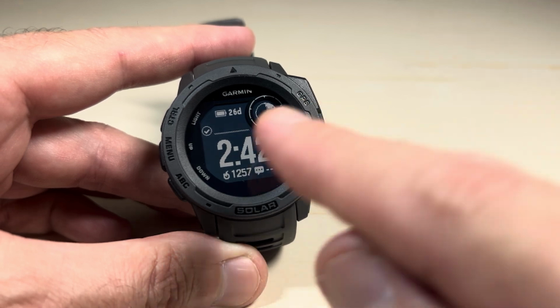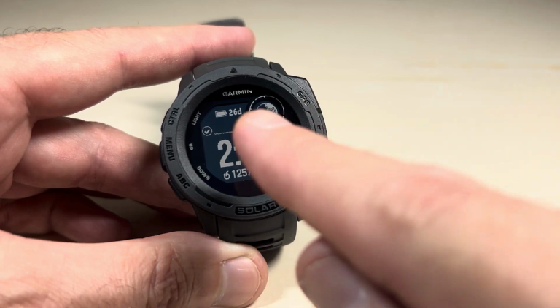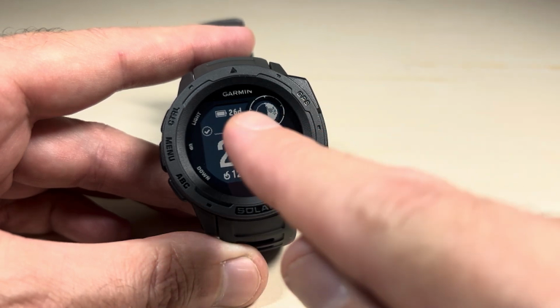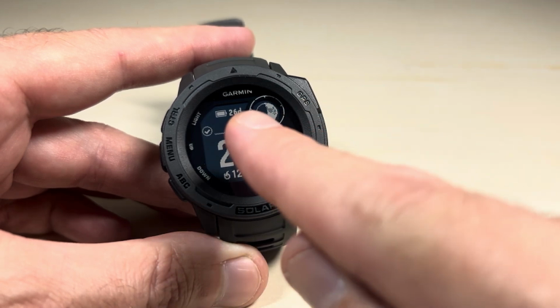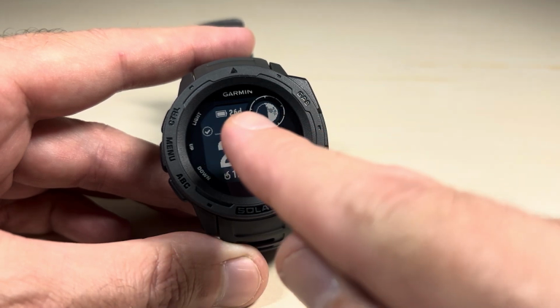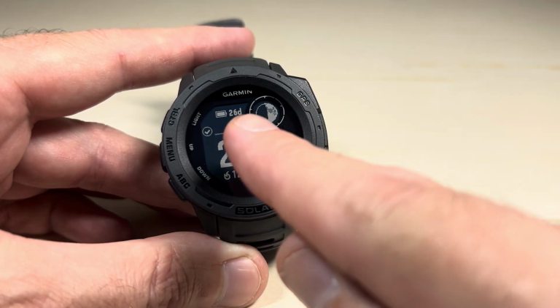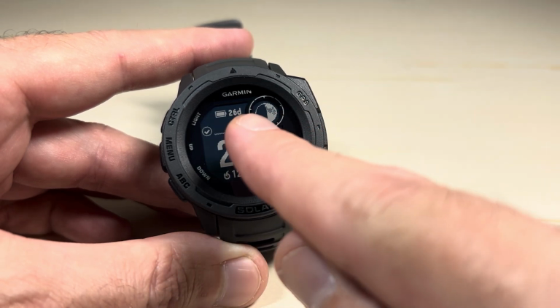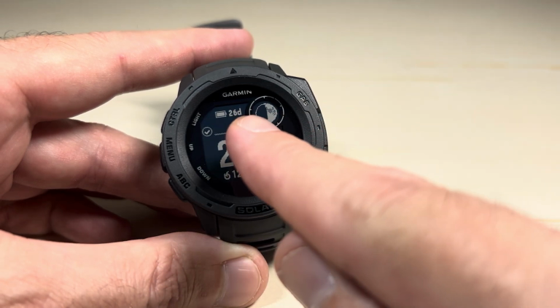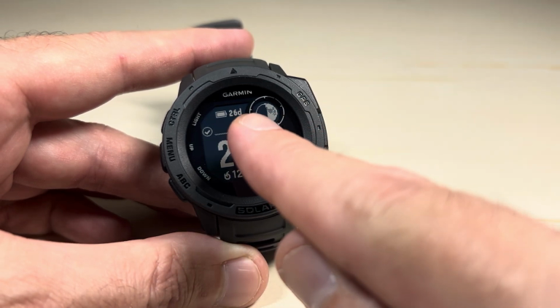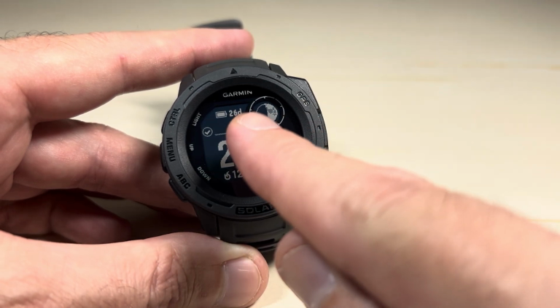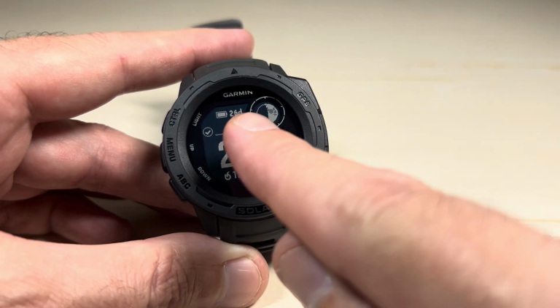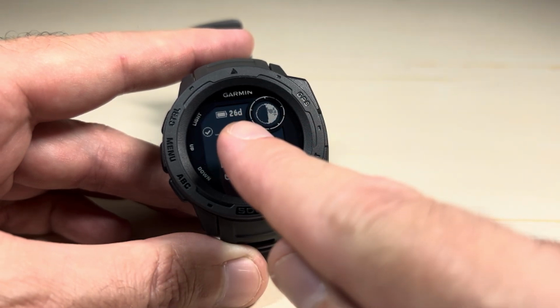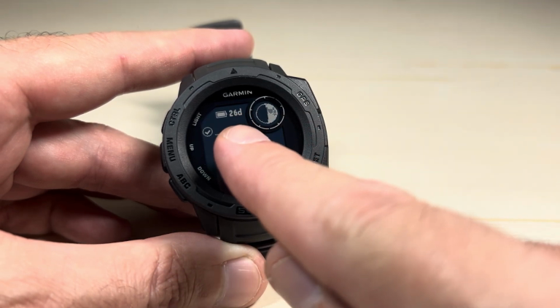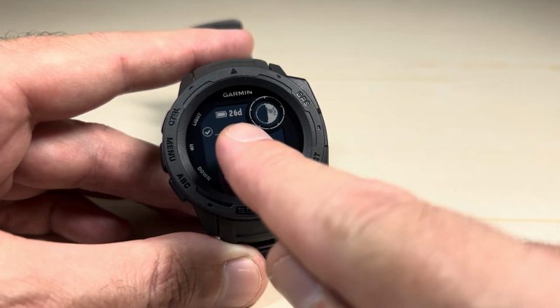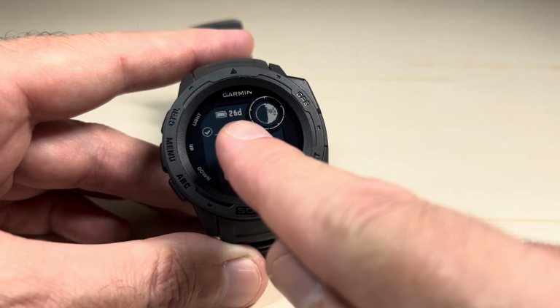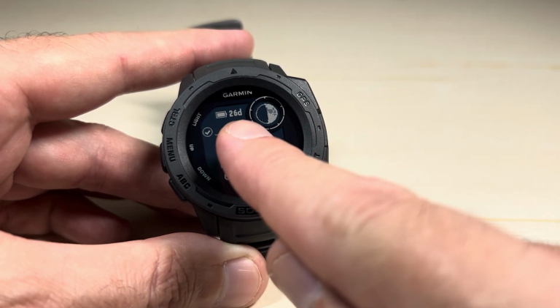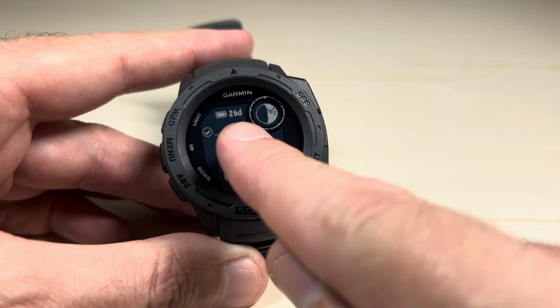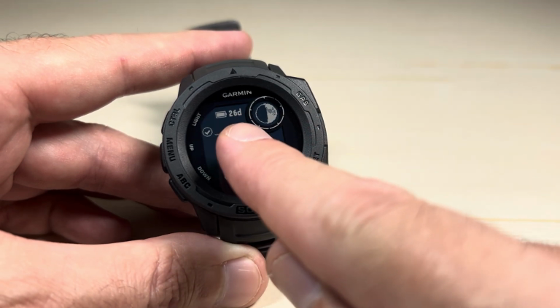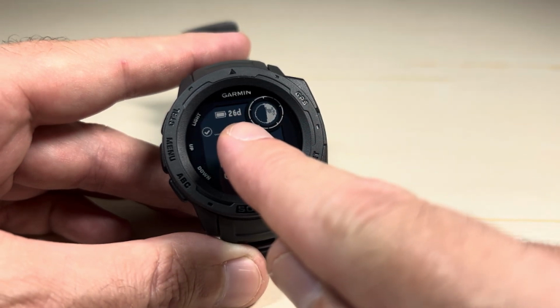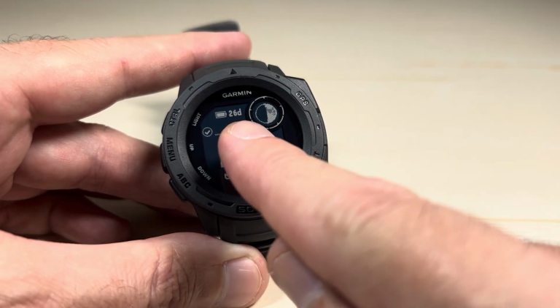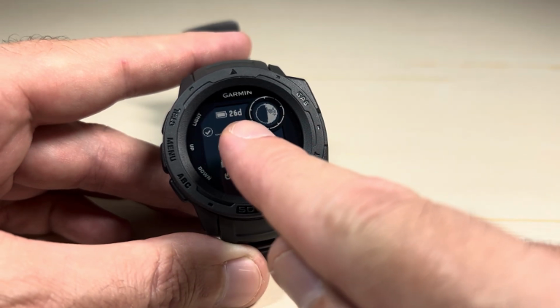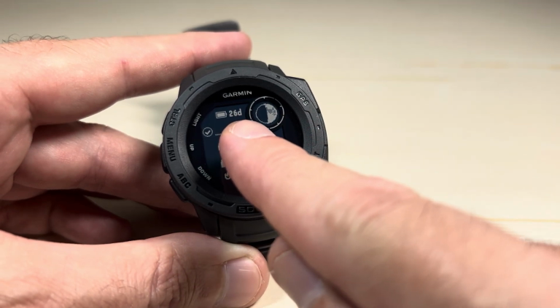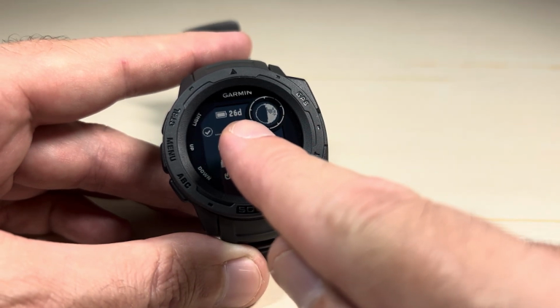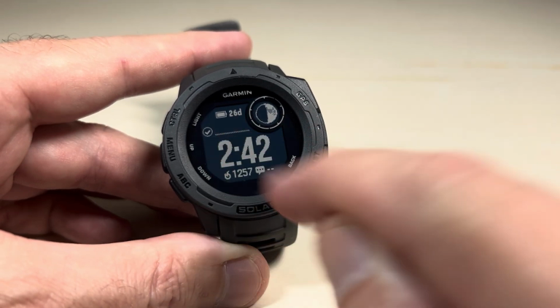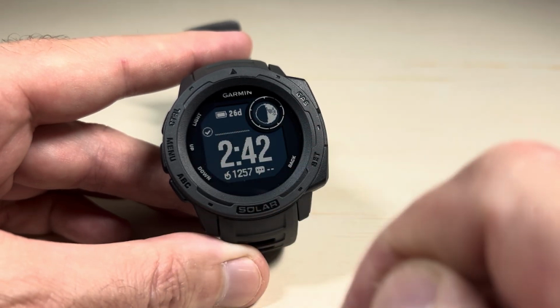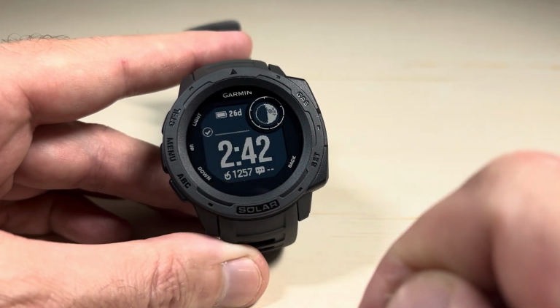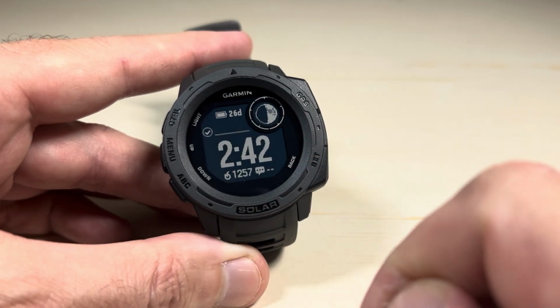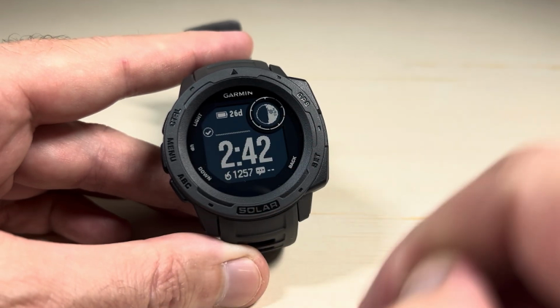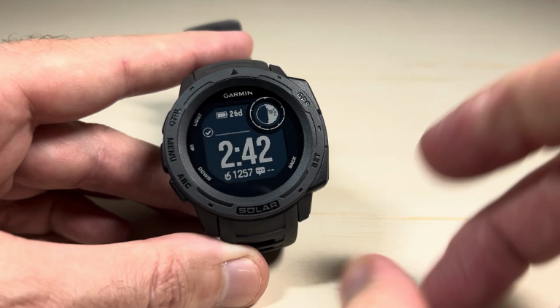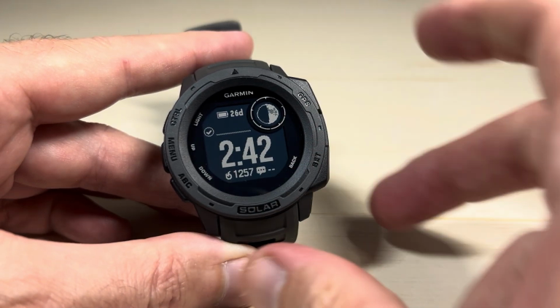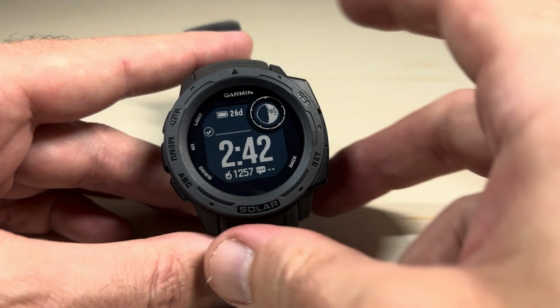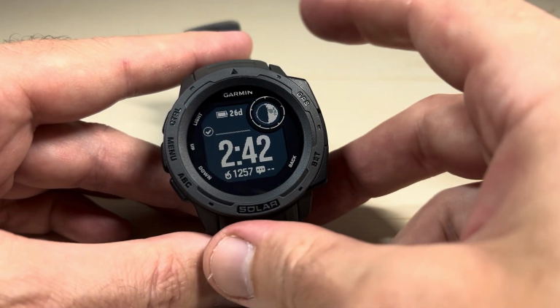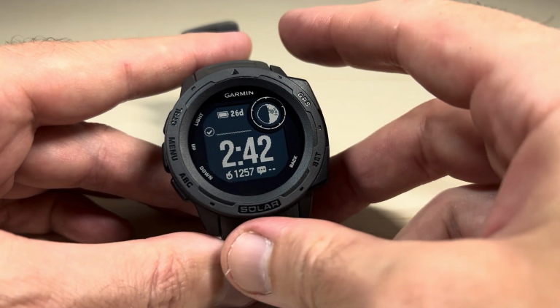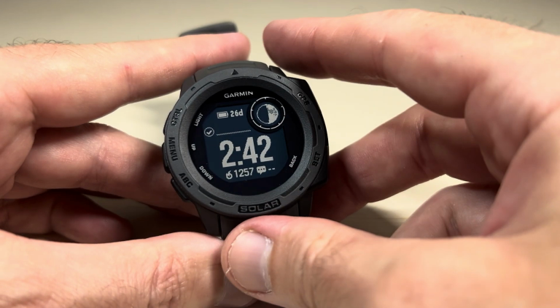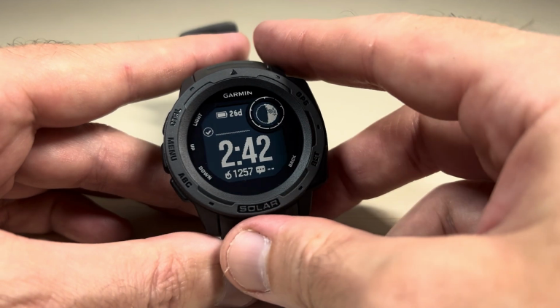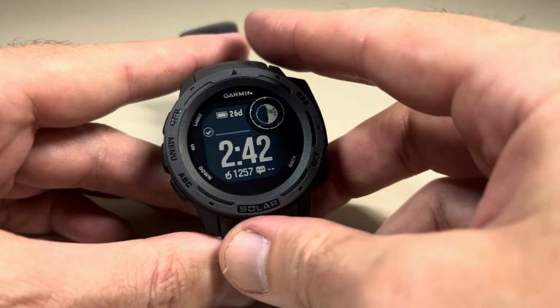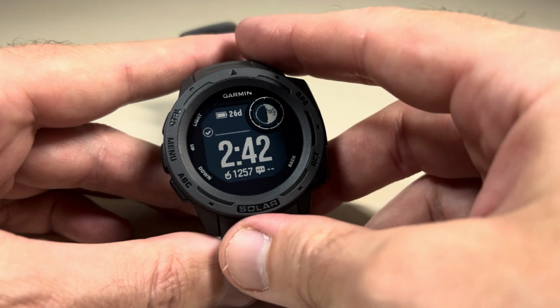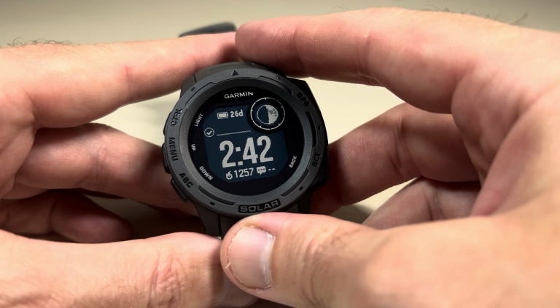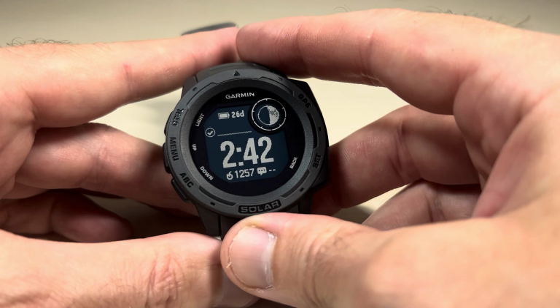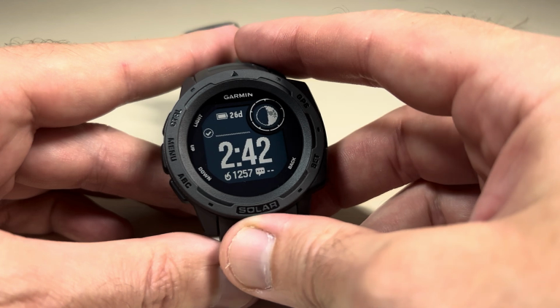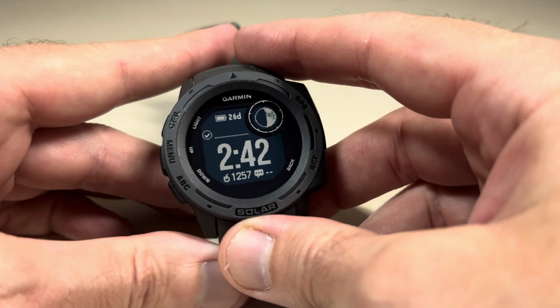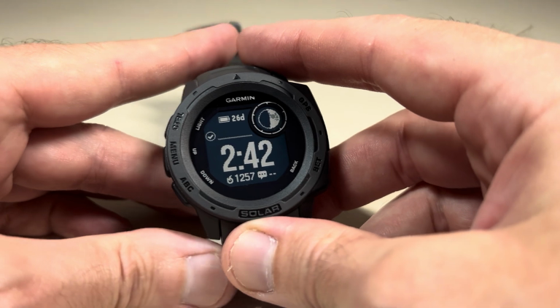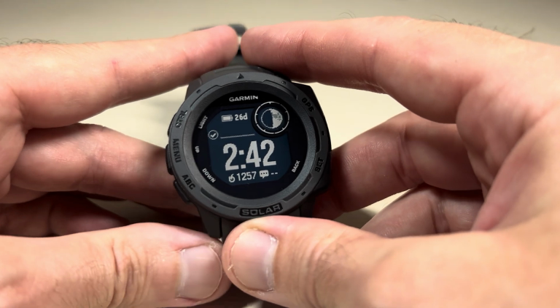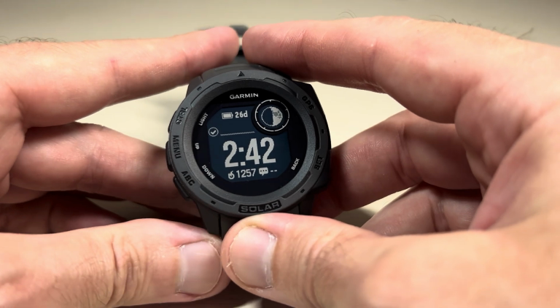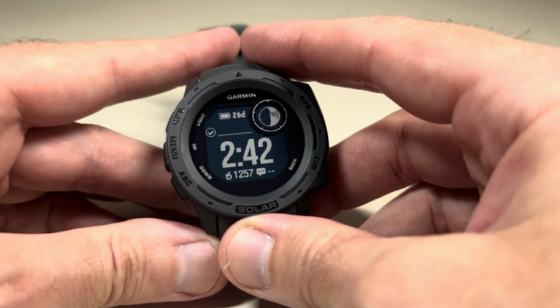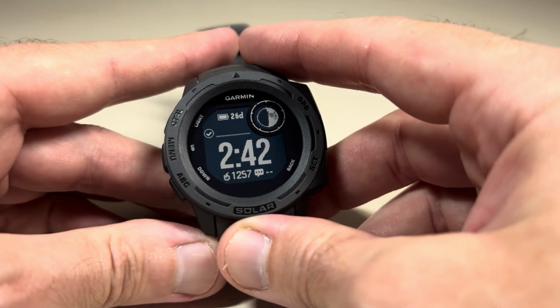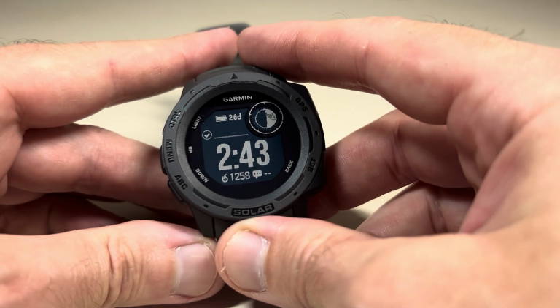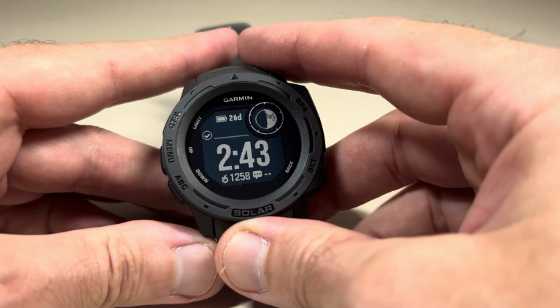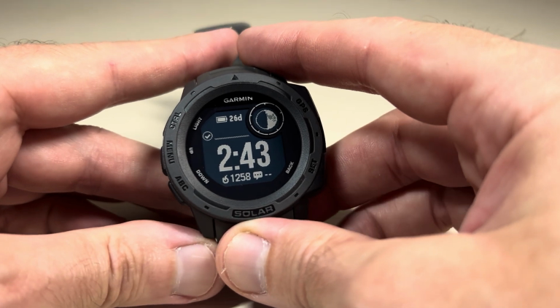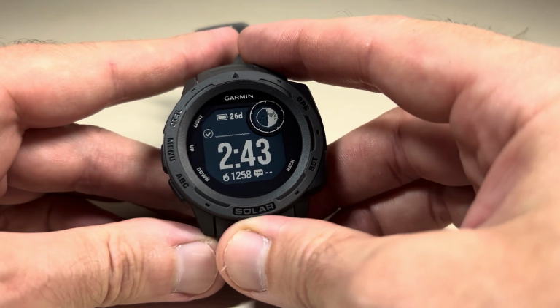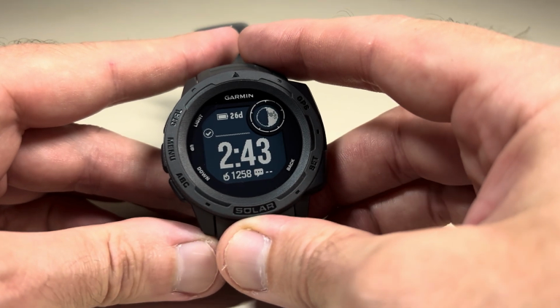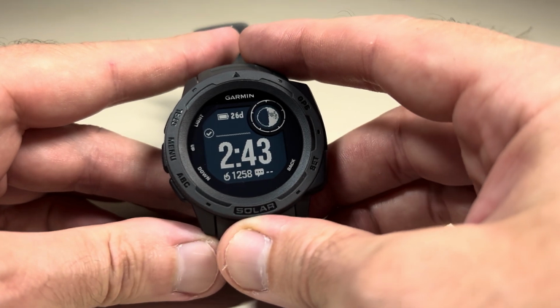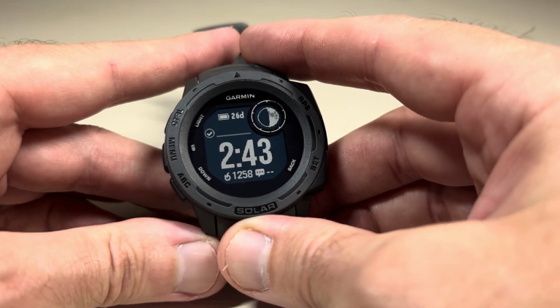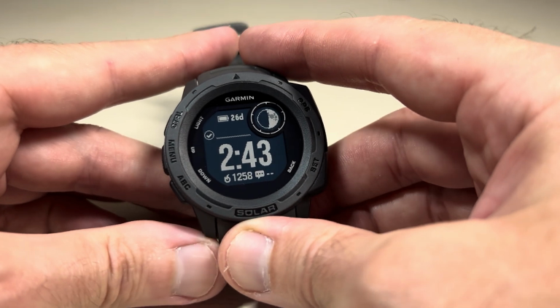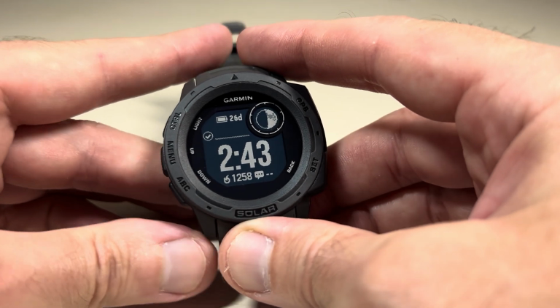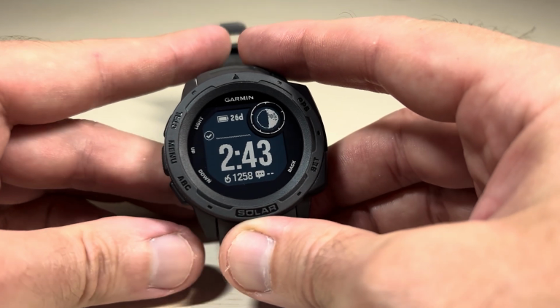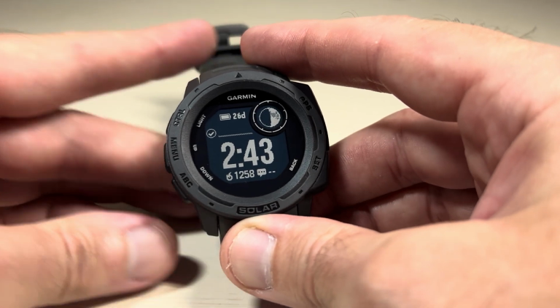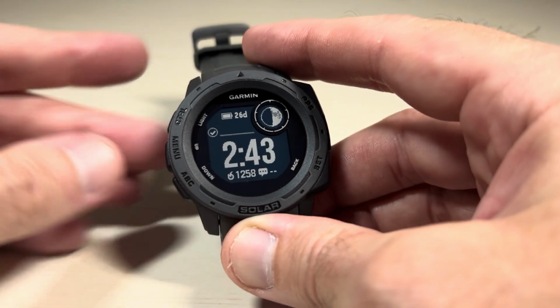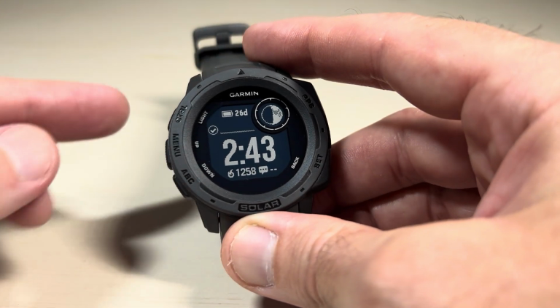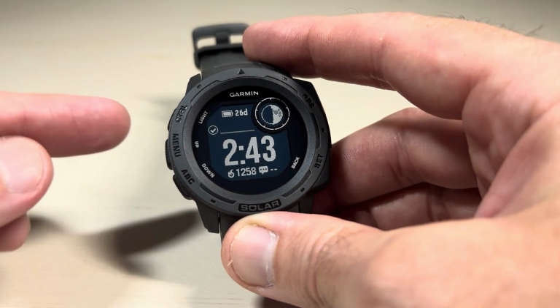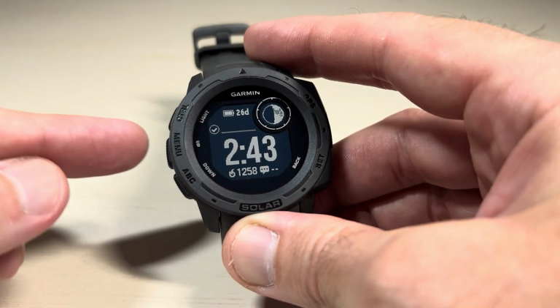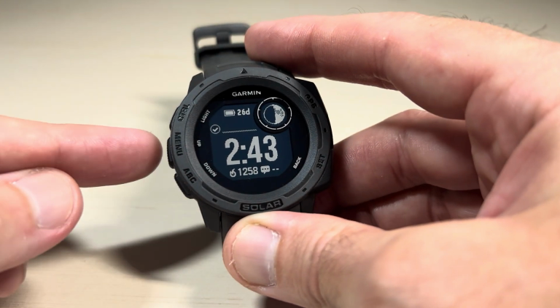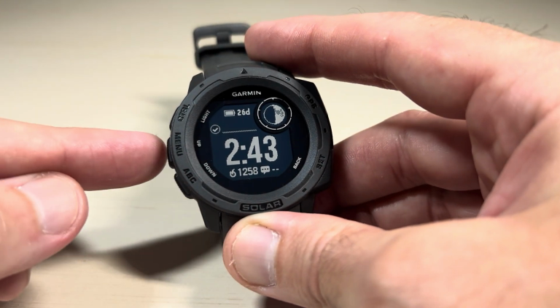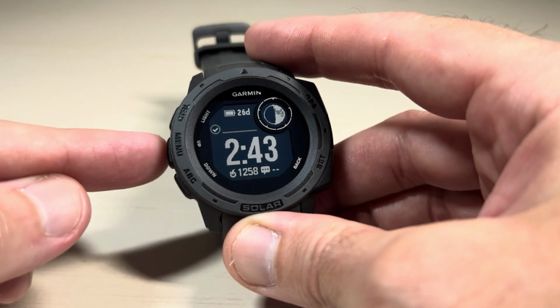You will gain a little bit of battery life. If you notice up here I've got 26 days of battery life — we'll see if that changes after I turn off activity tracking.